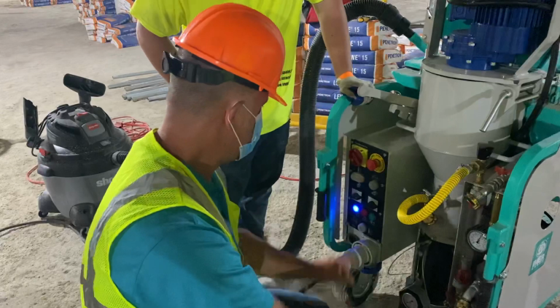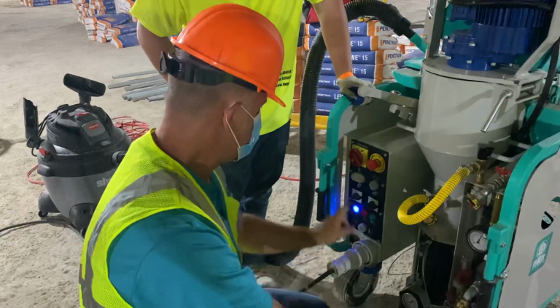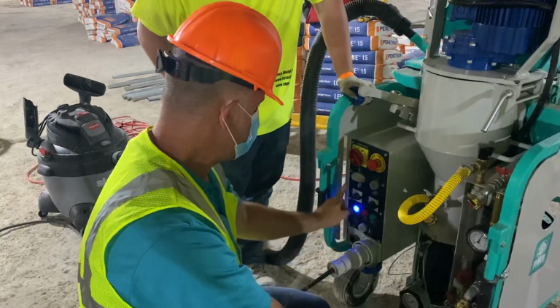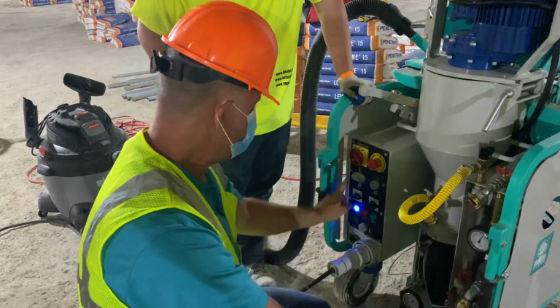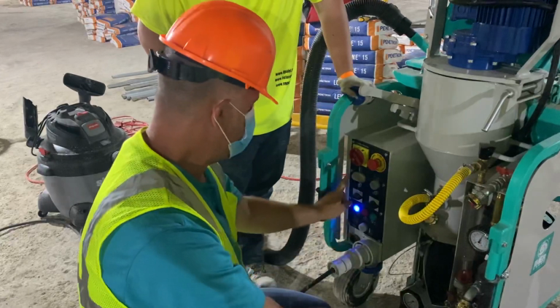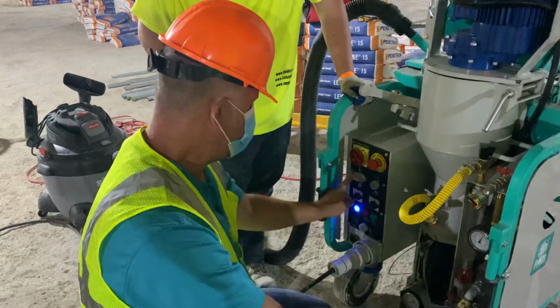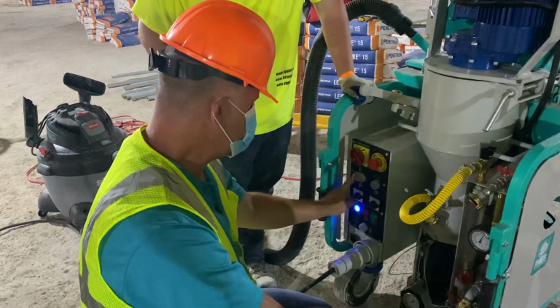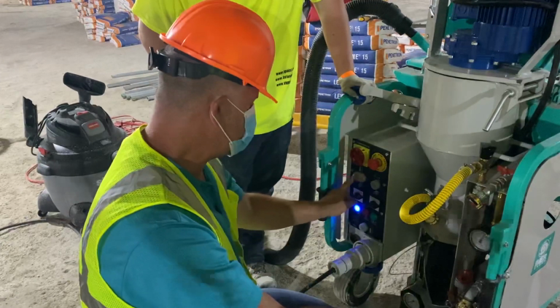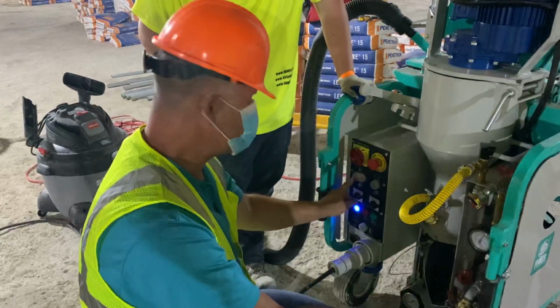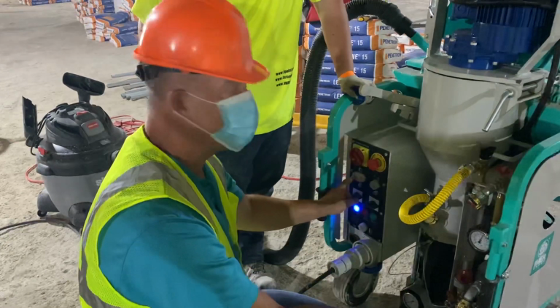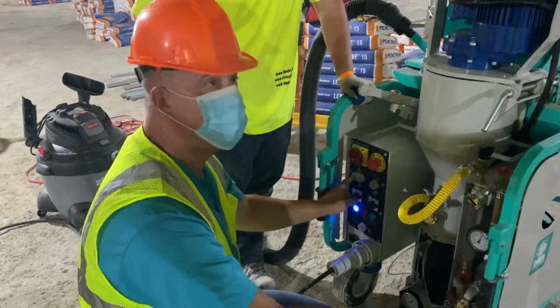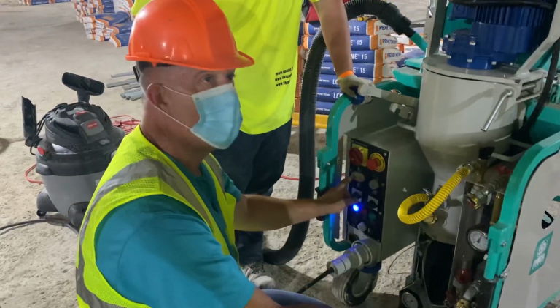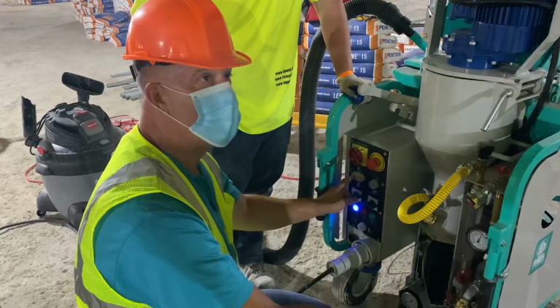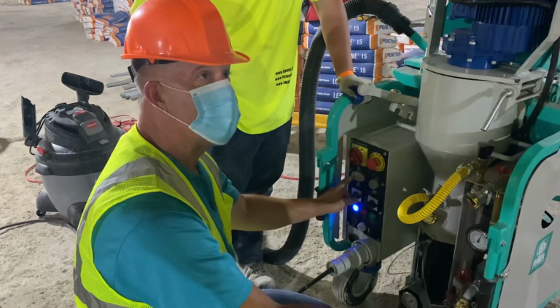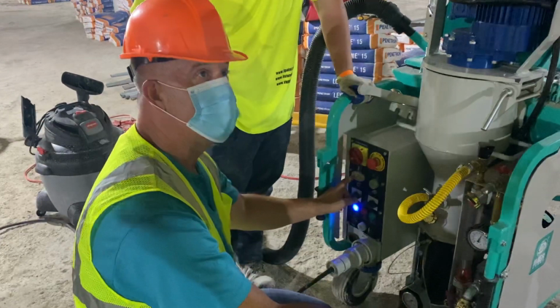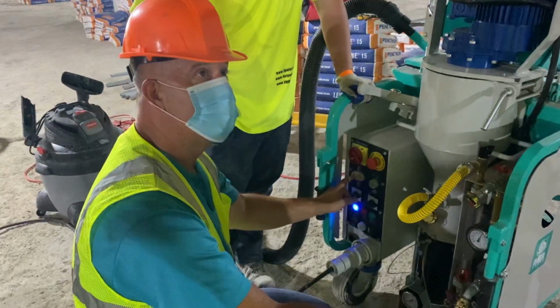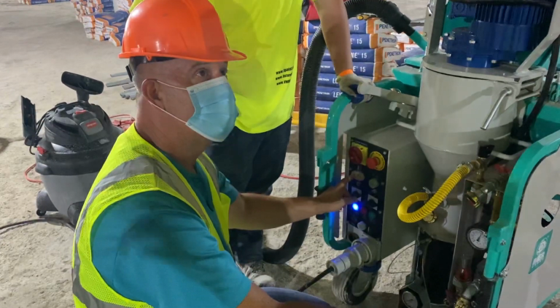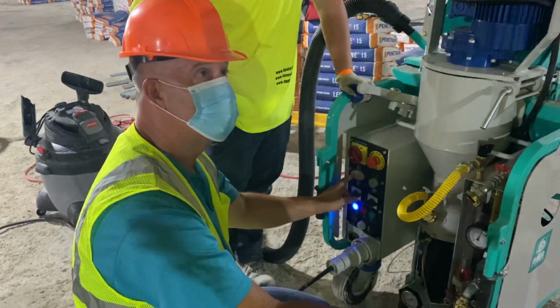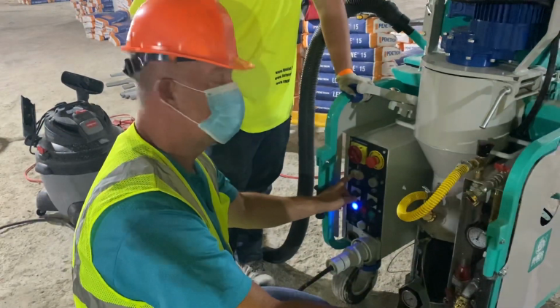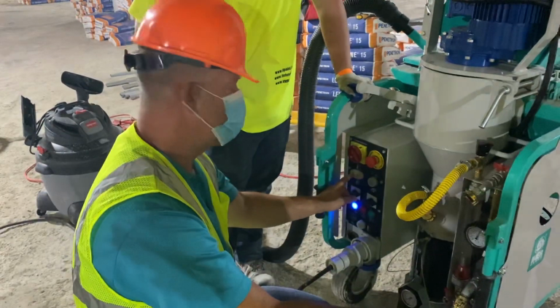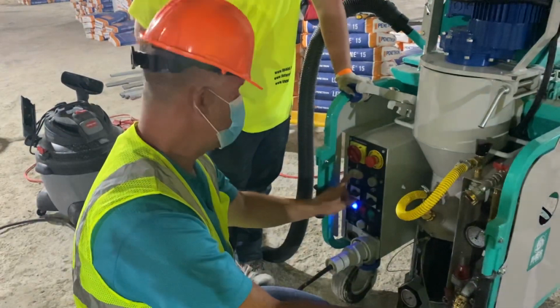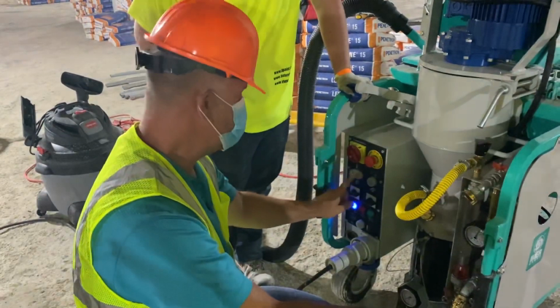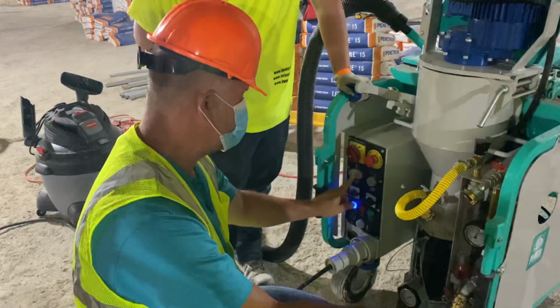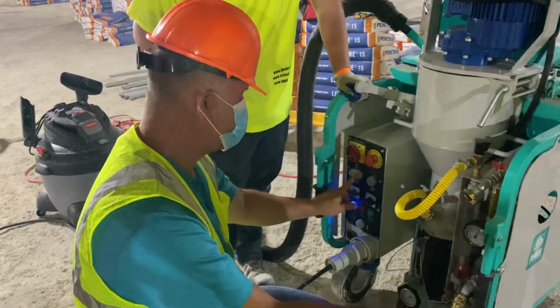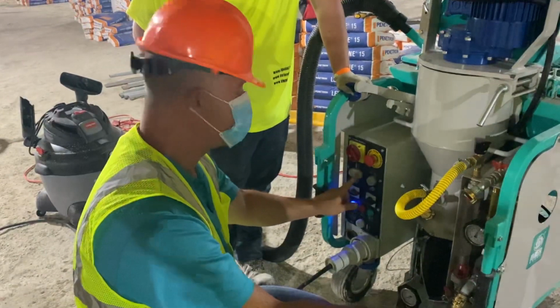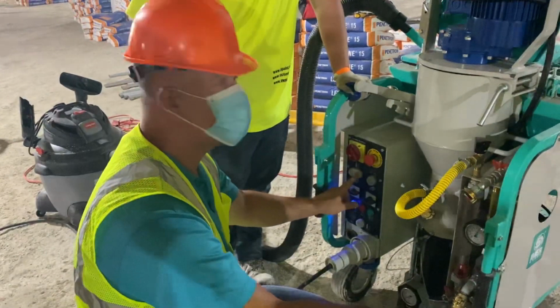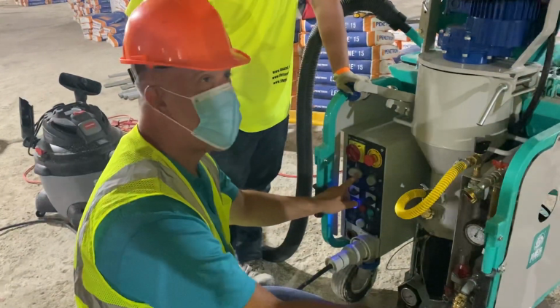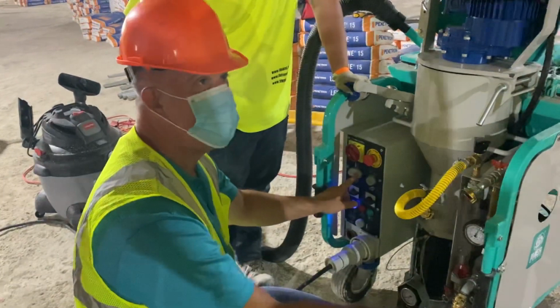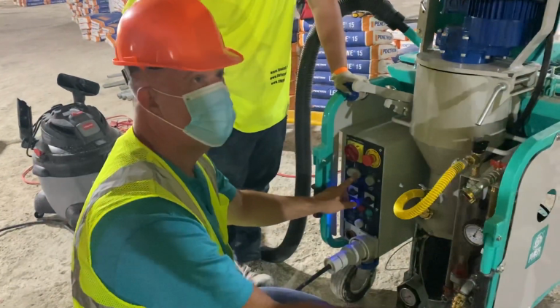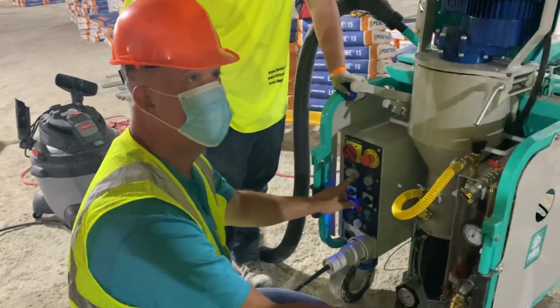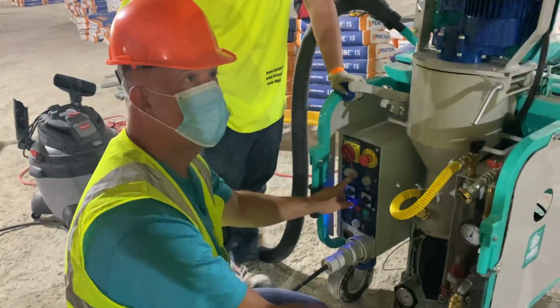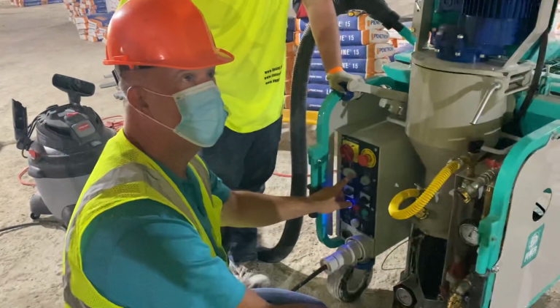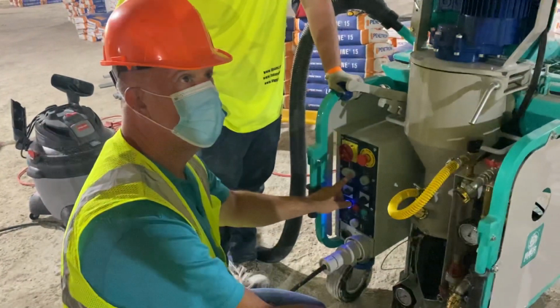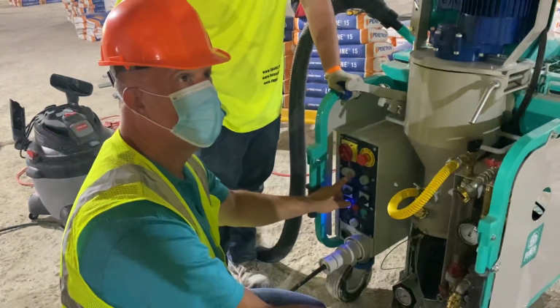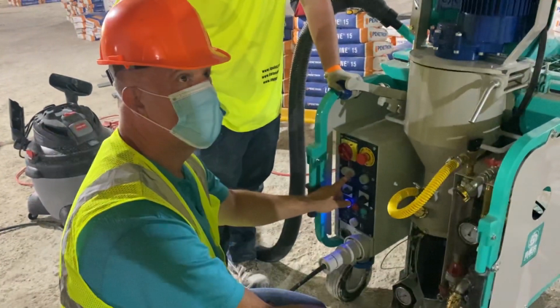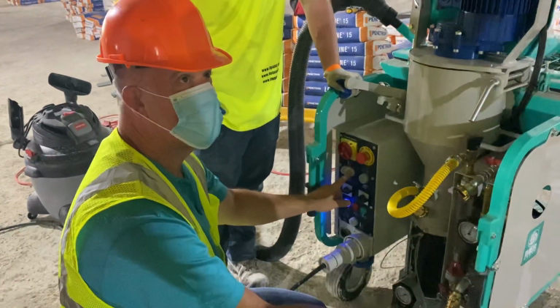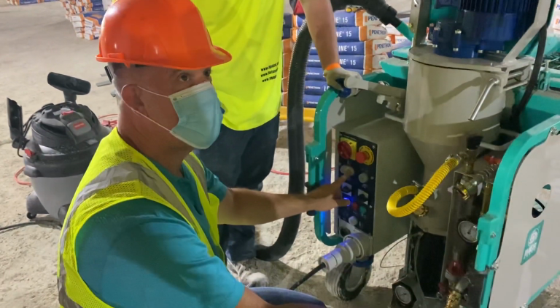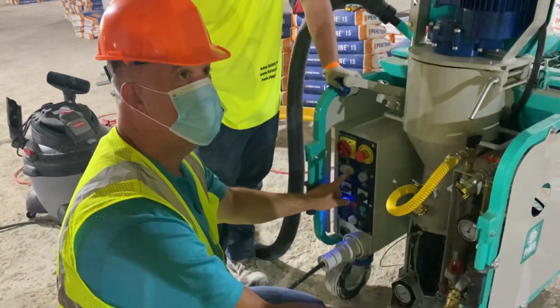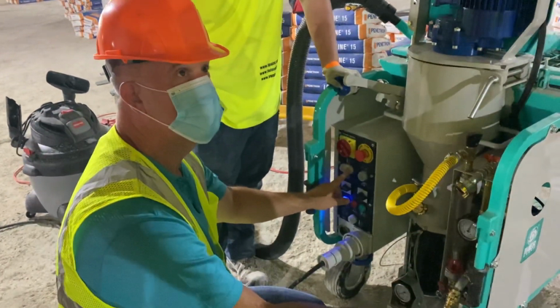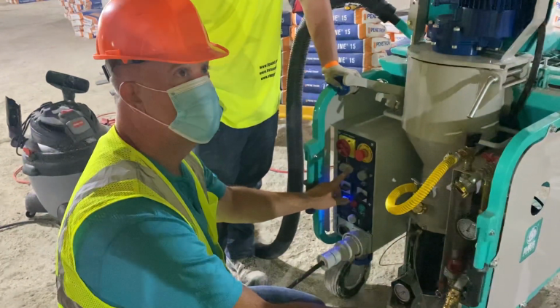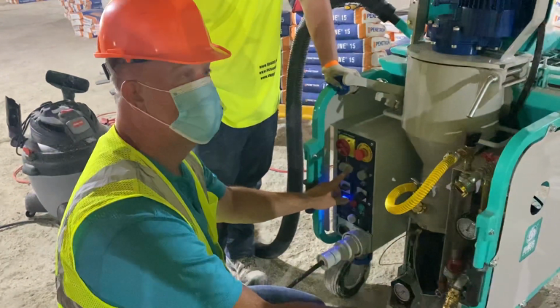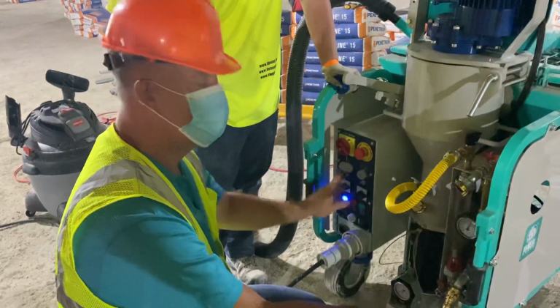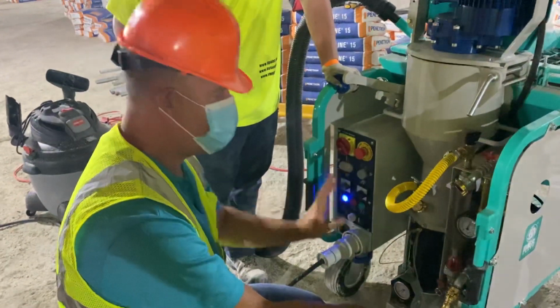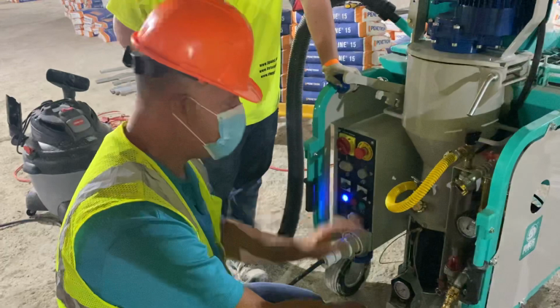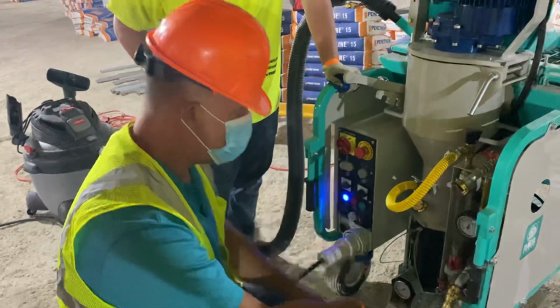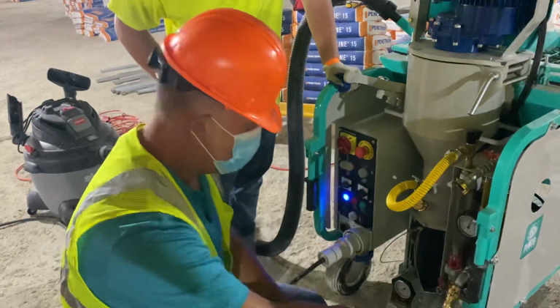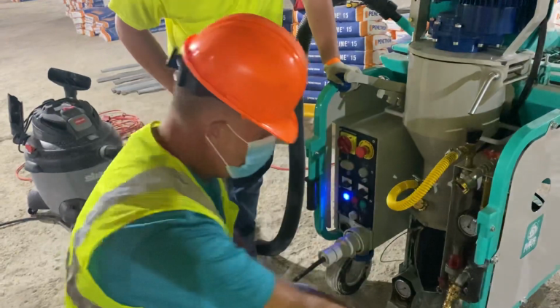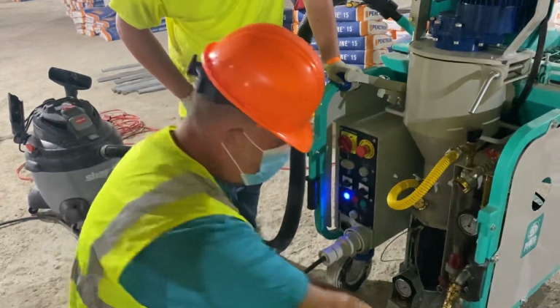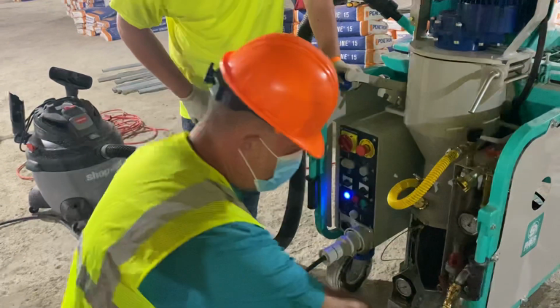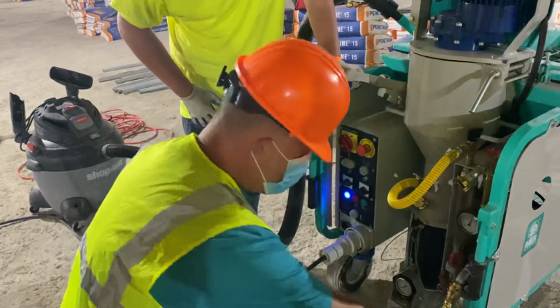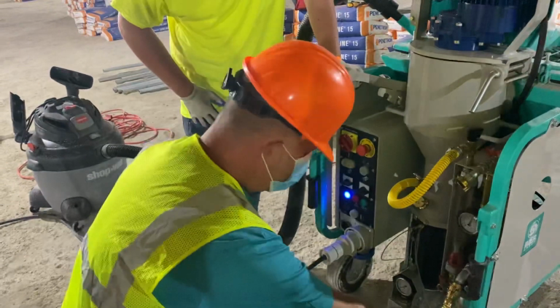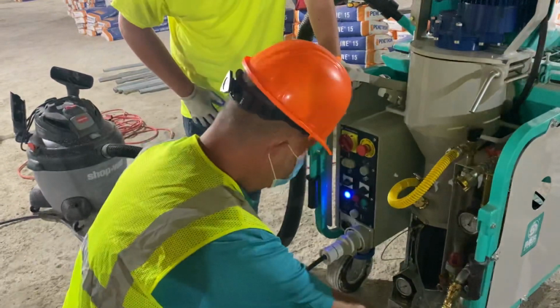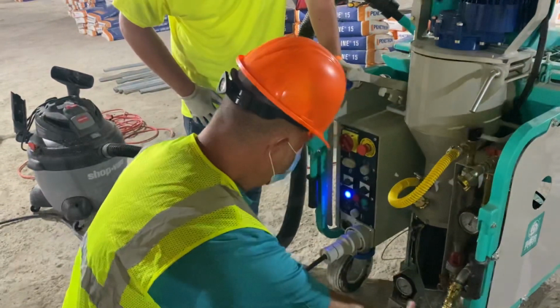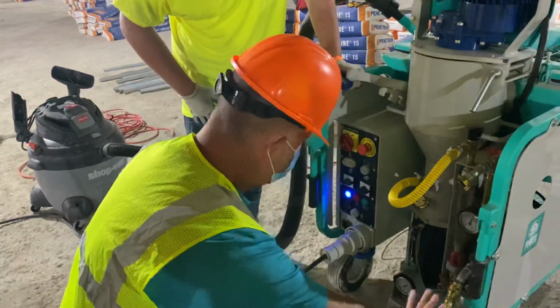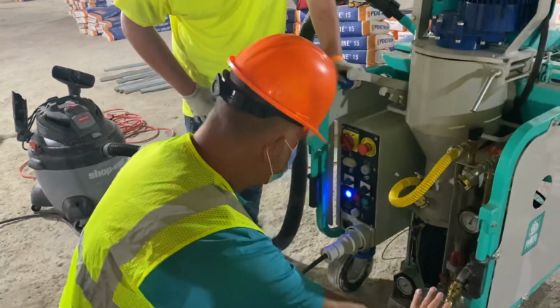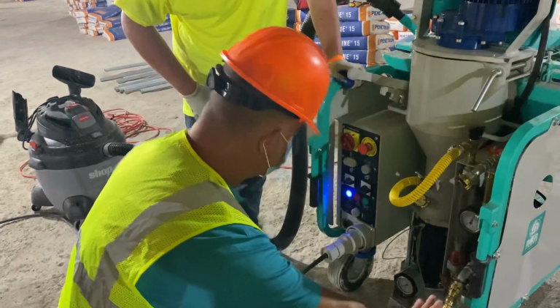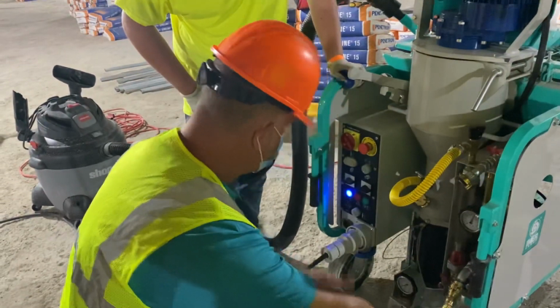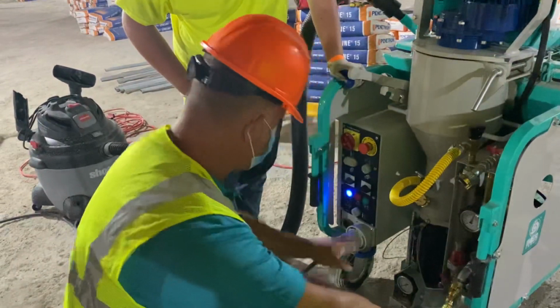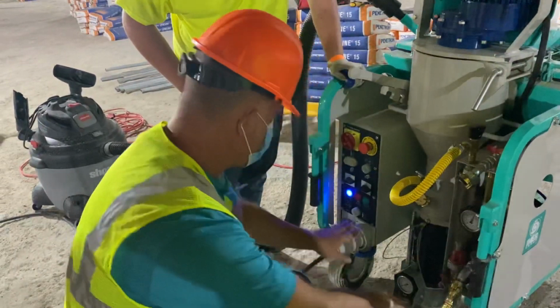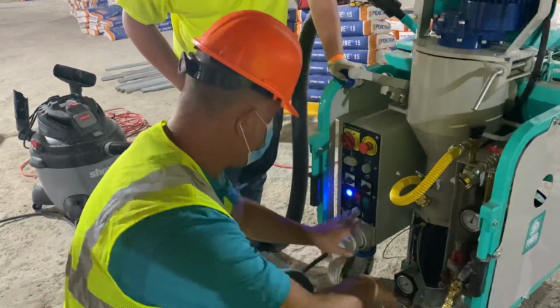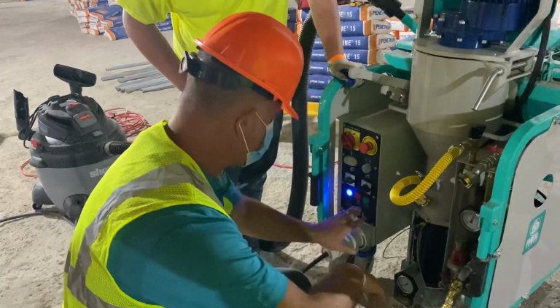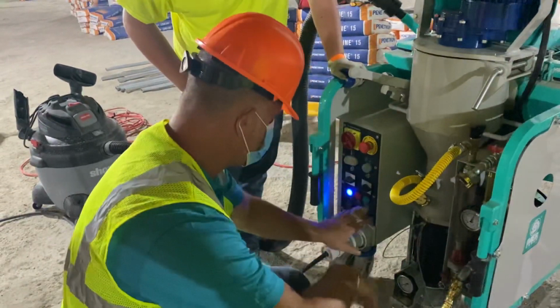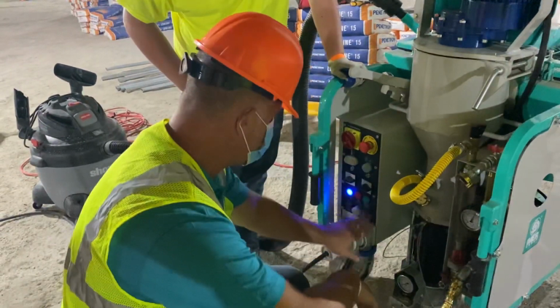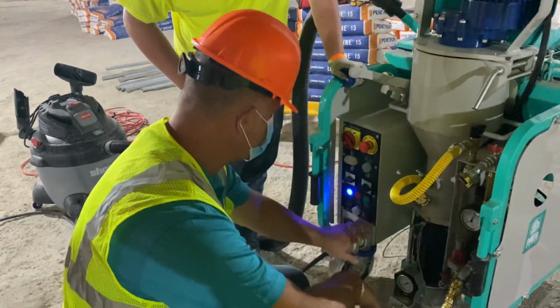This is your reverse button, this is your forward, and this is your stop.